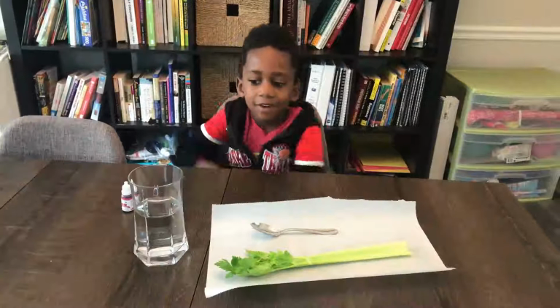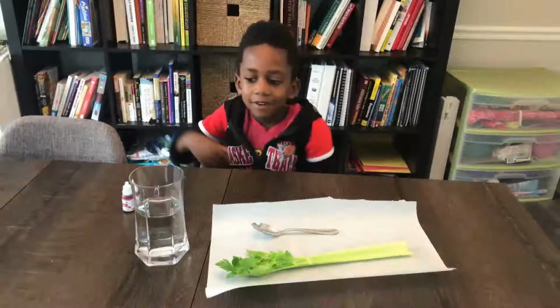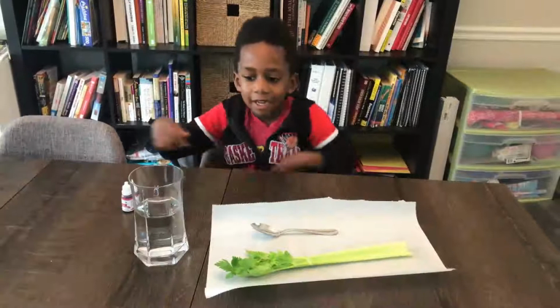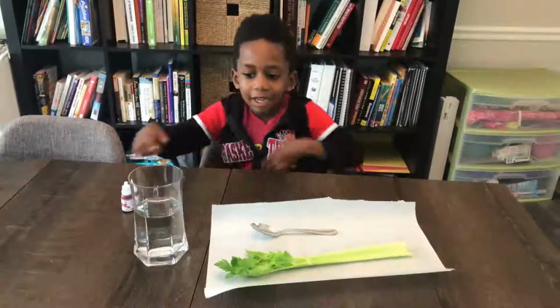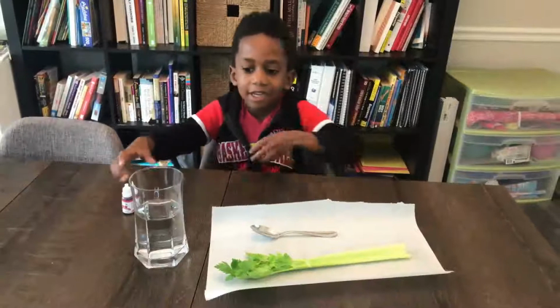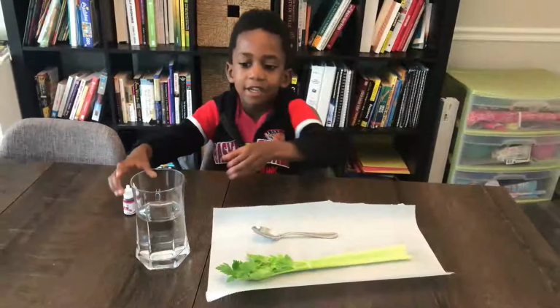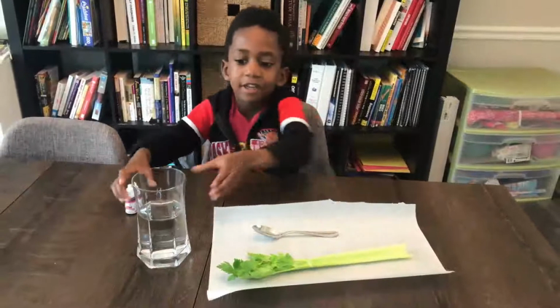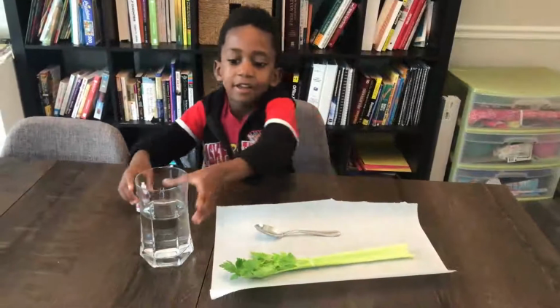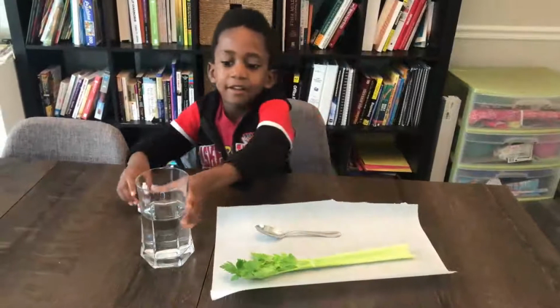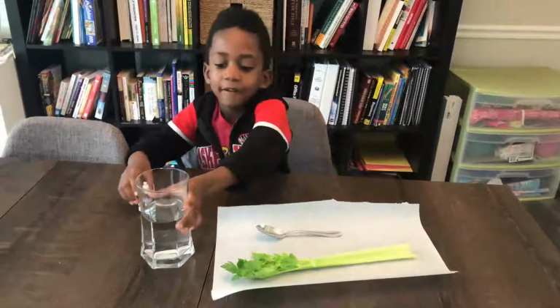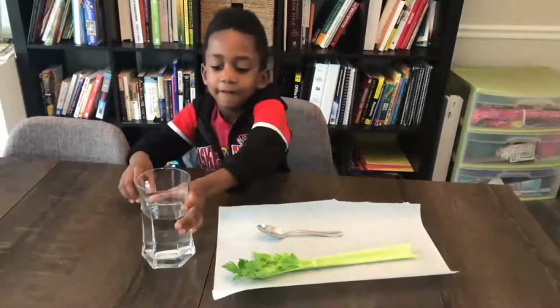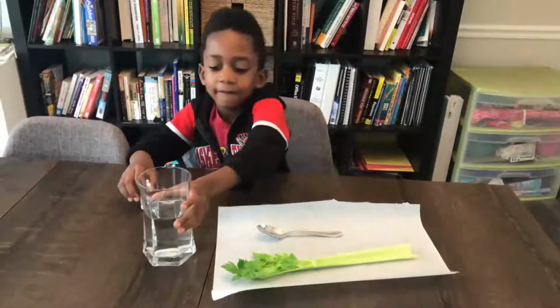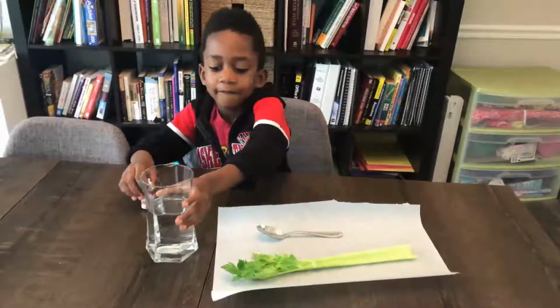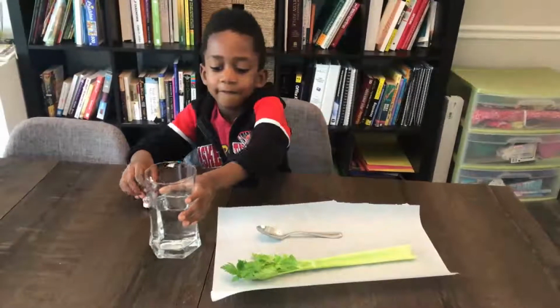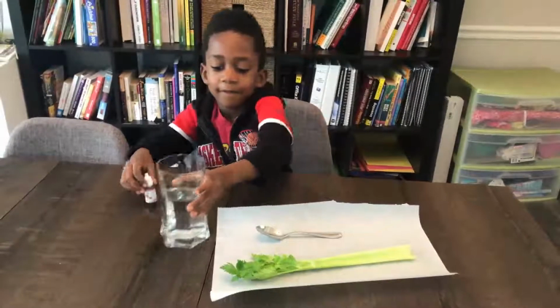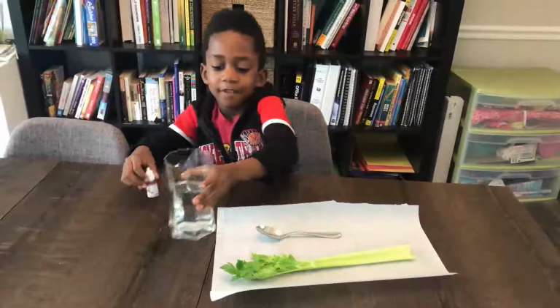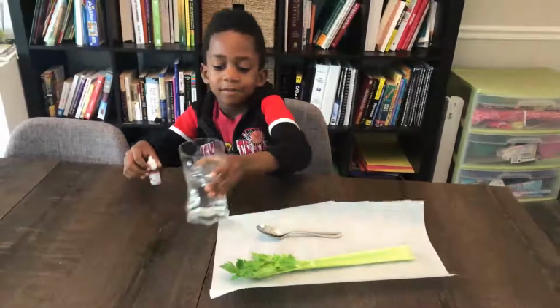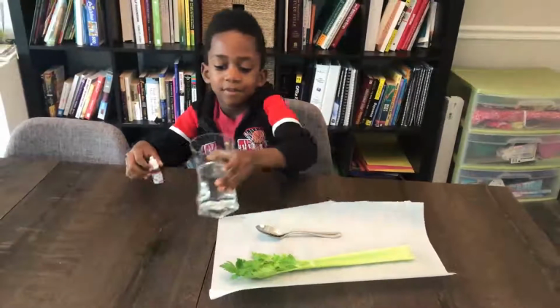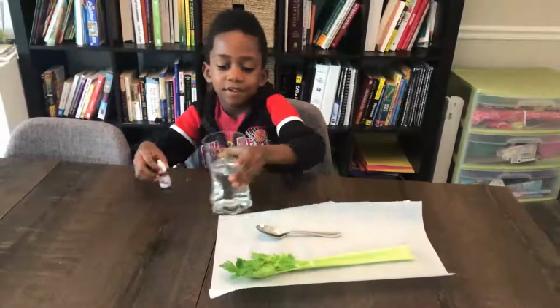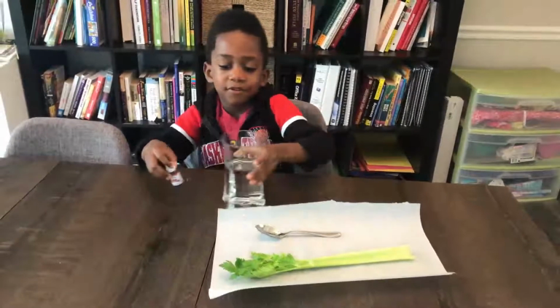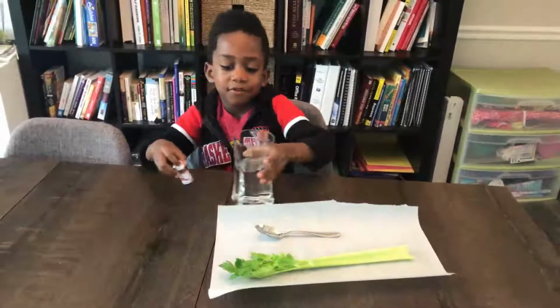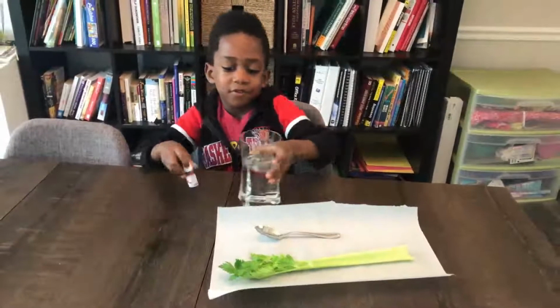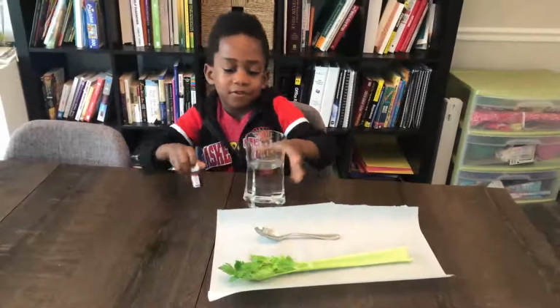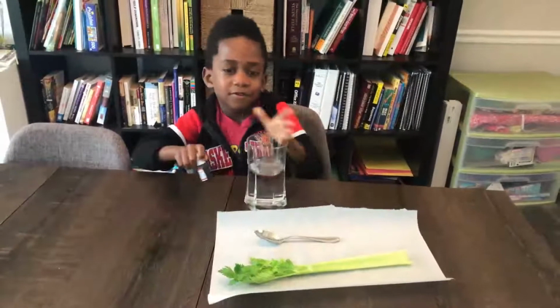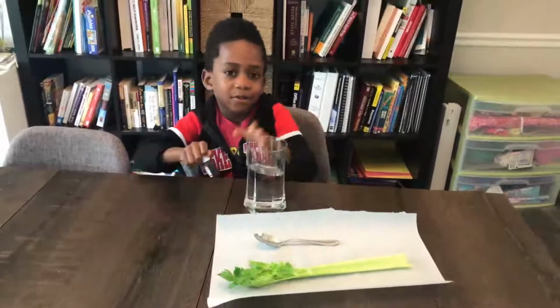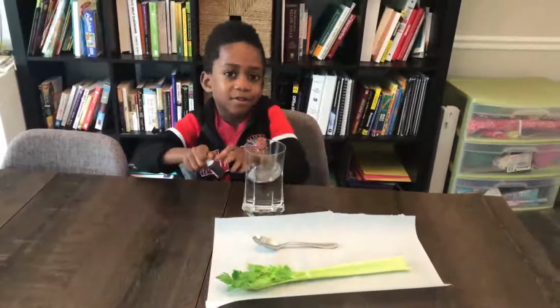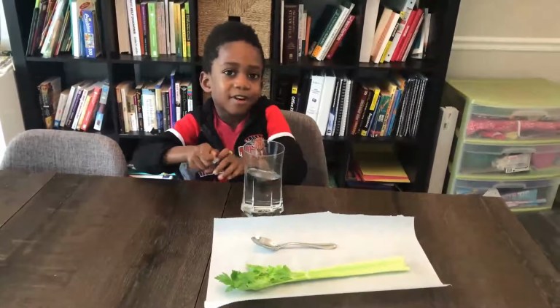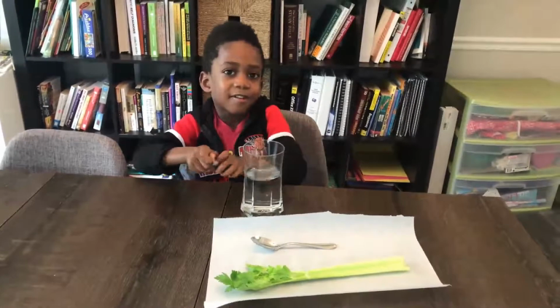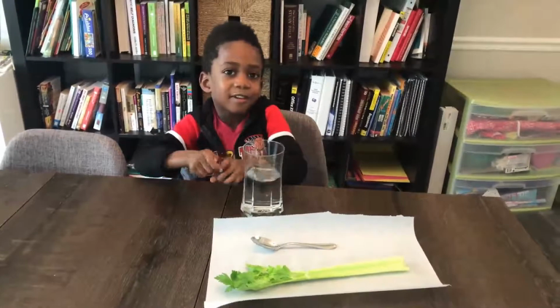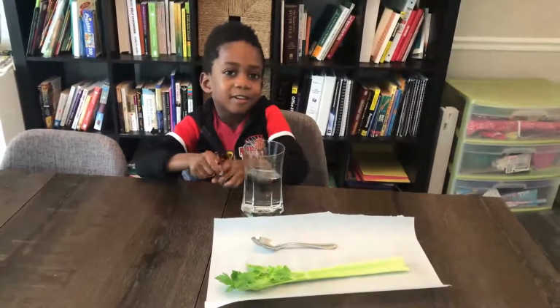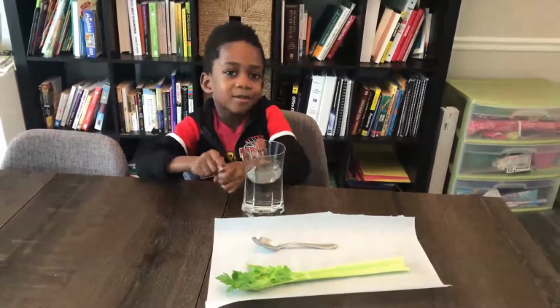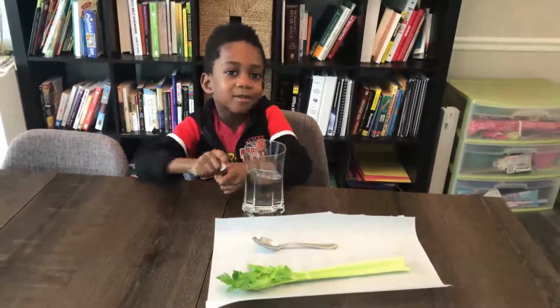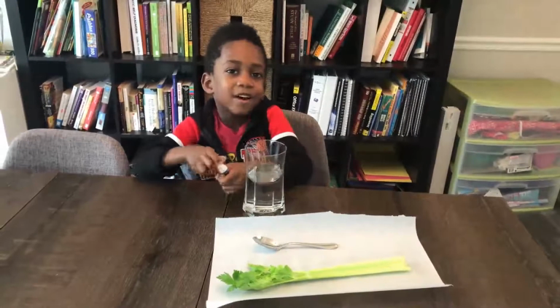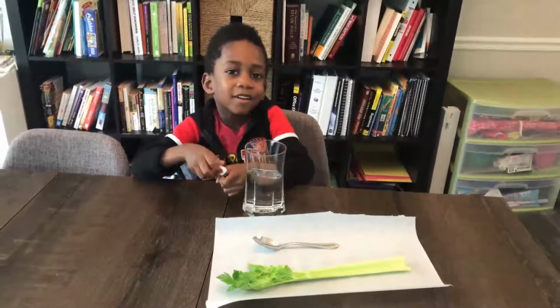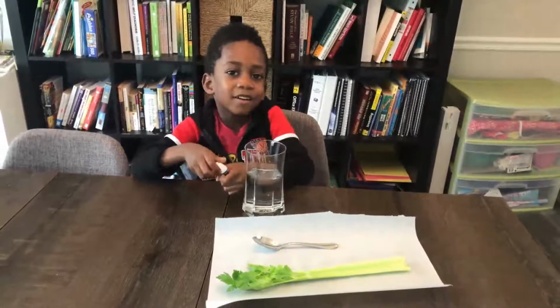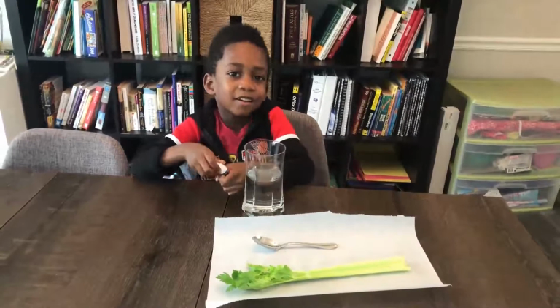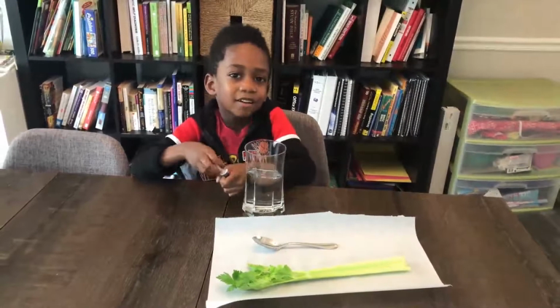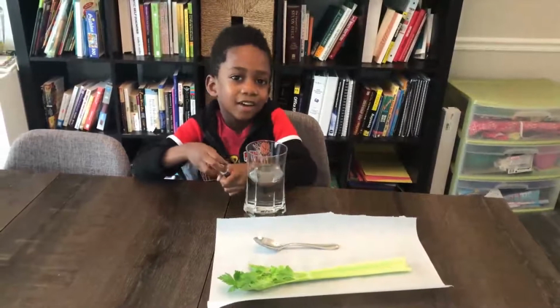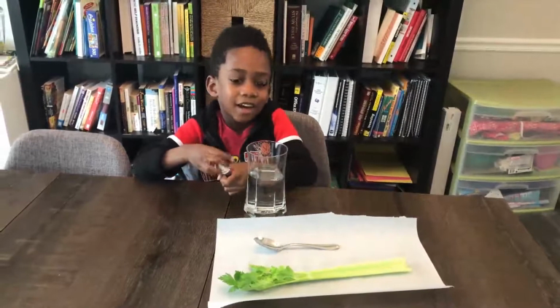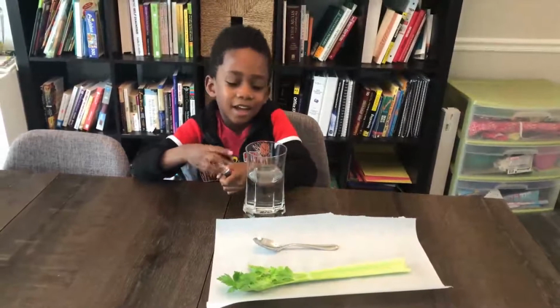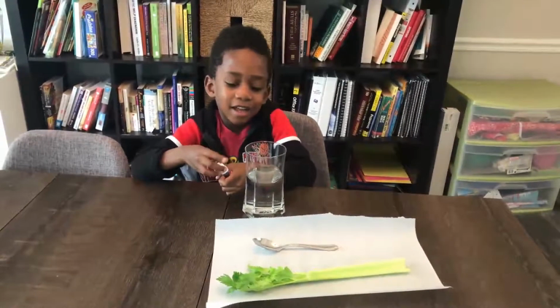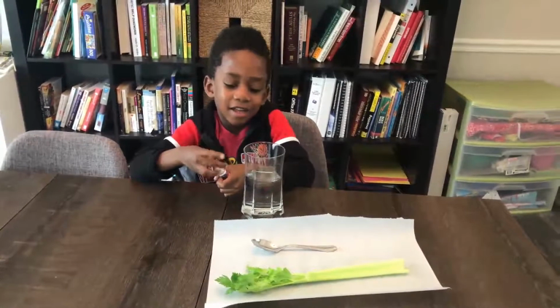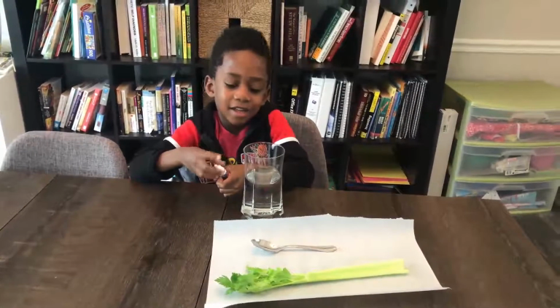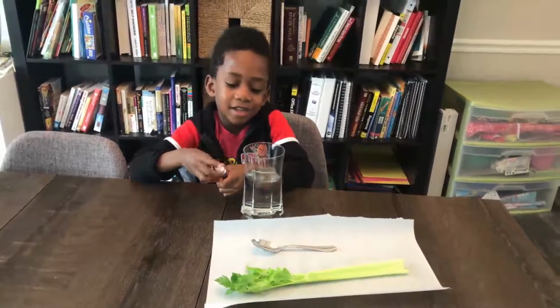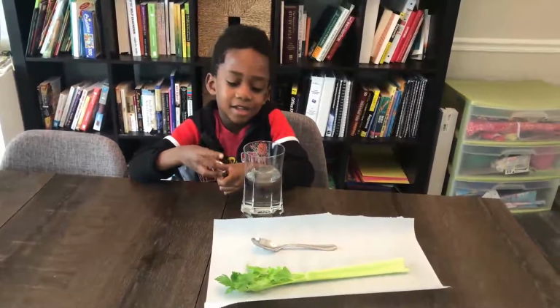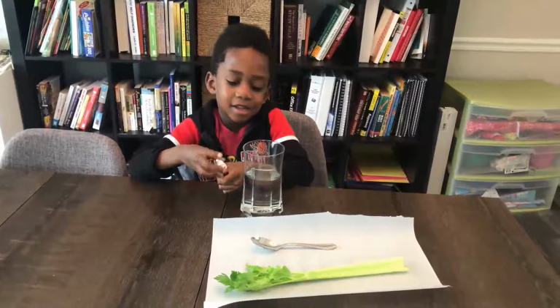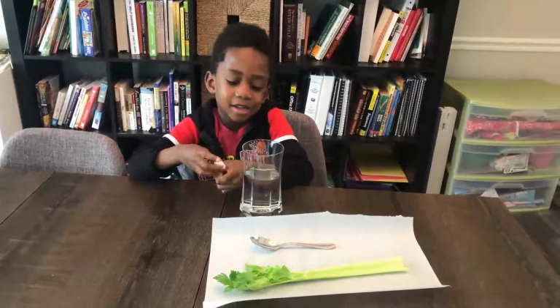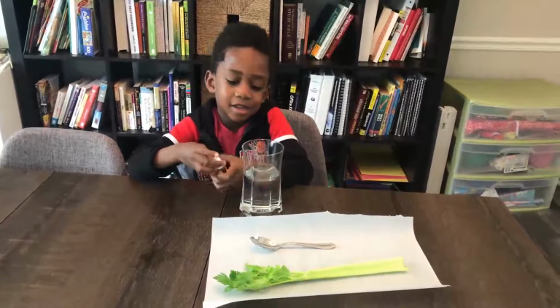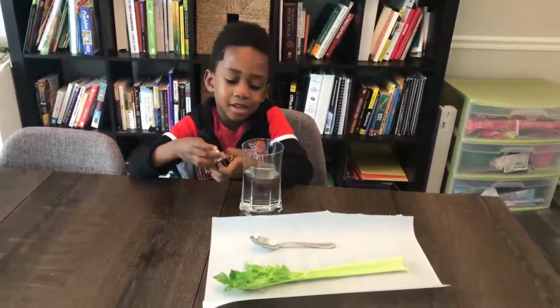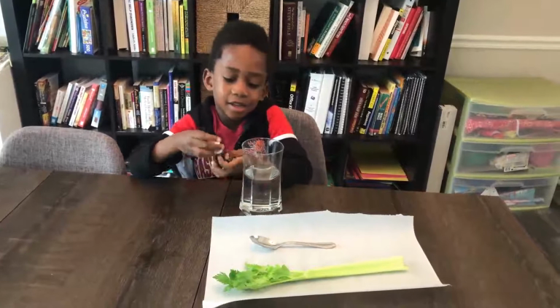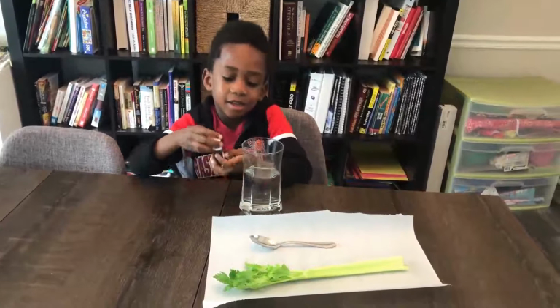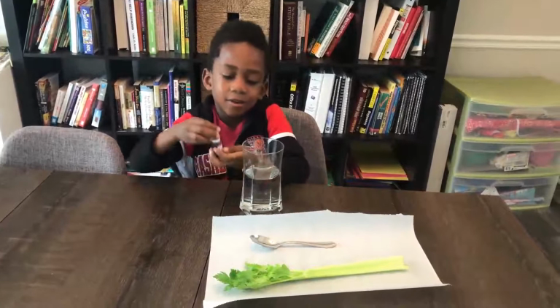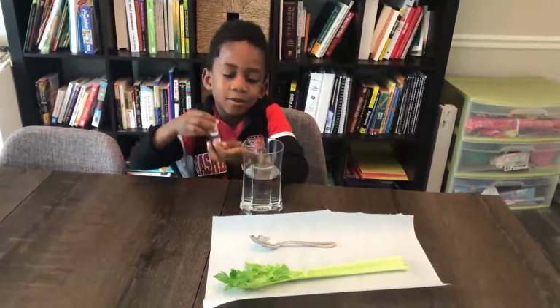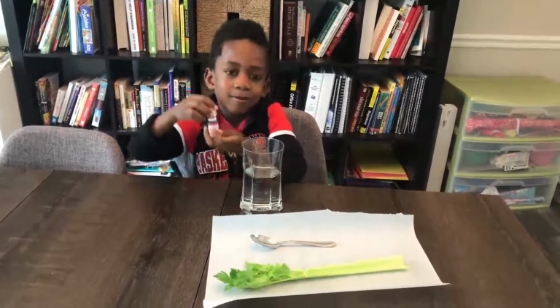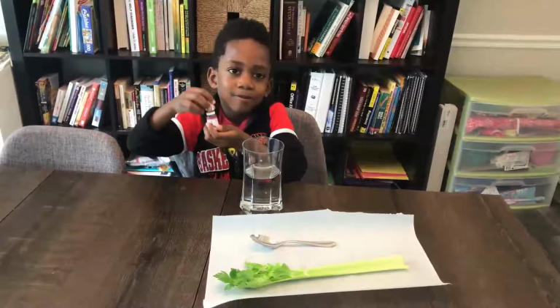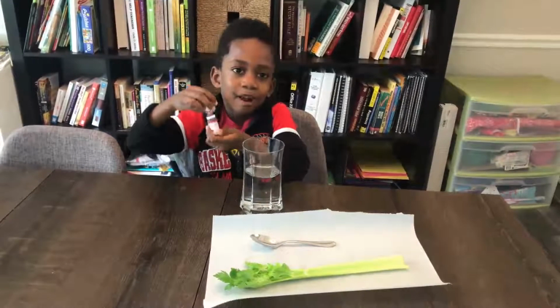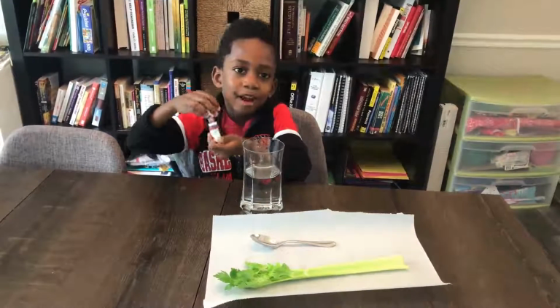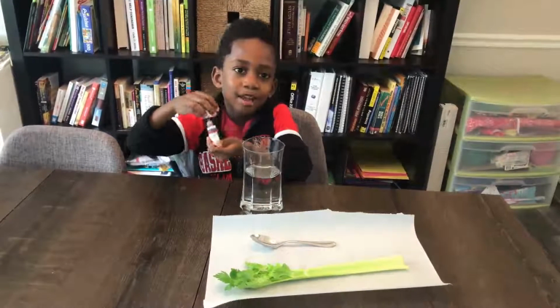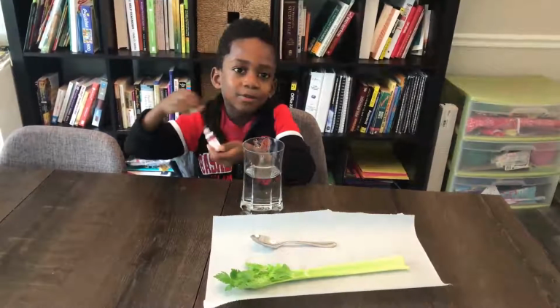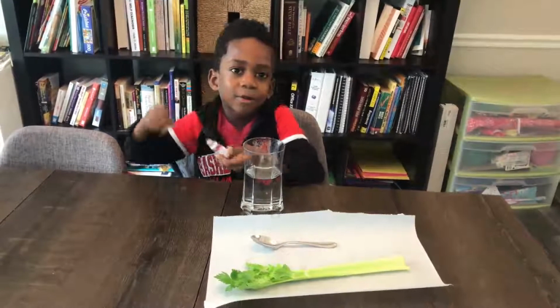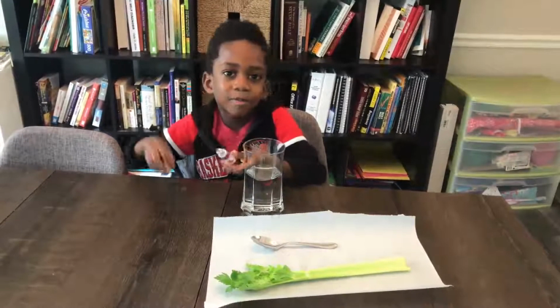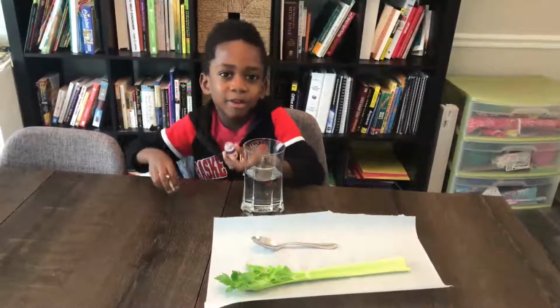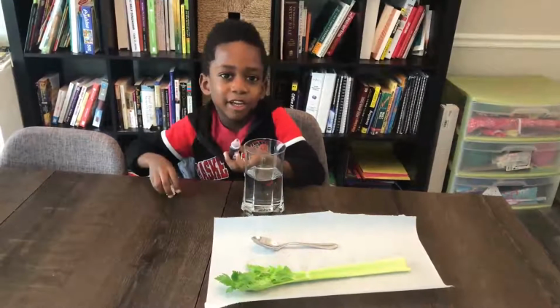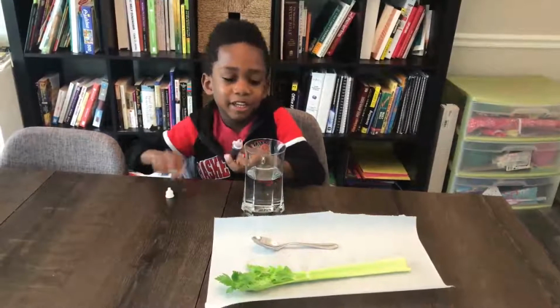Alright Corbin, what's our first step? I have to put the food coloring in the water. Alright, what color are you using? Red or pink?